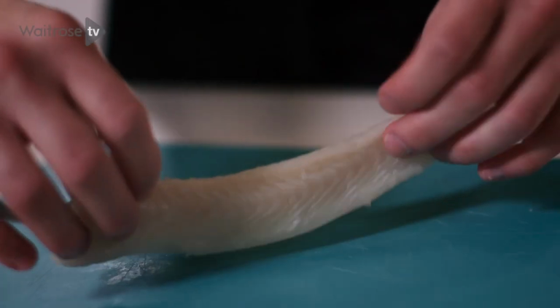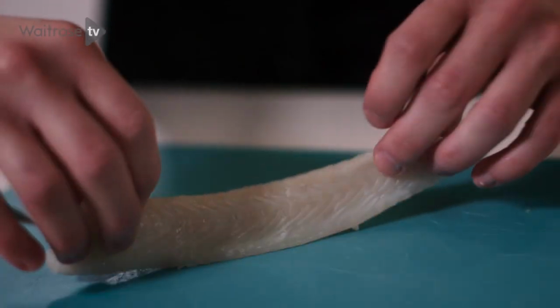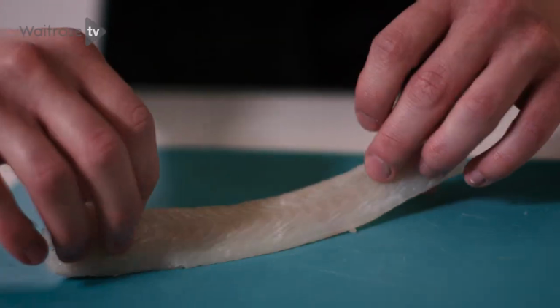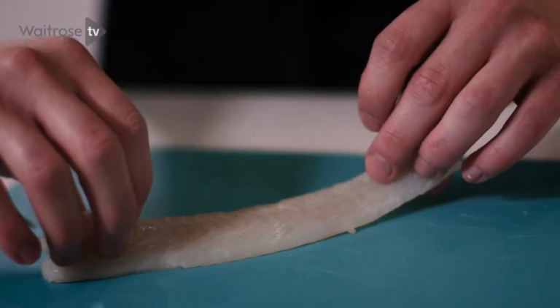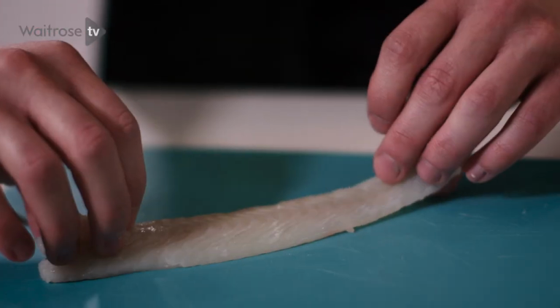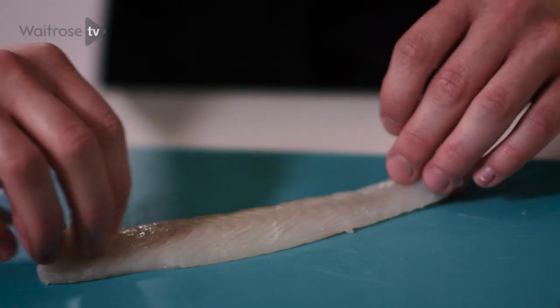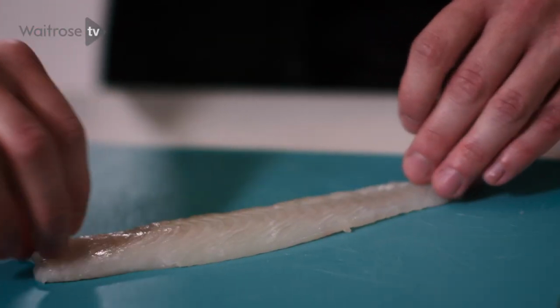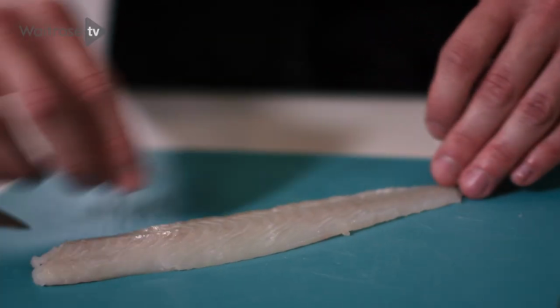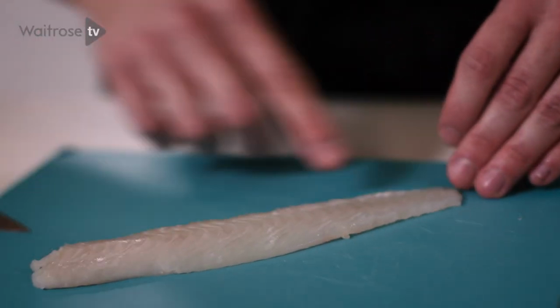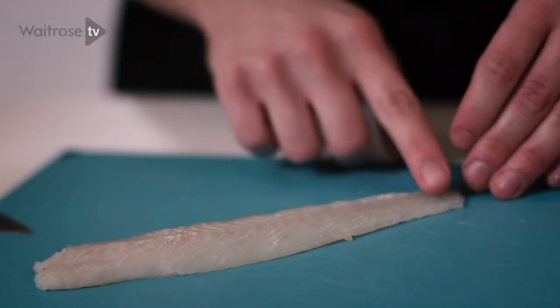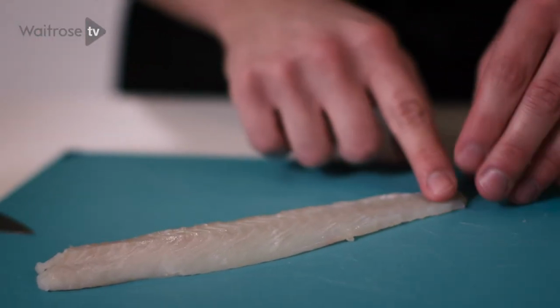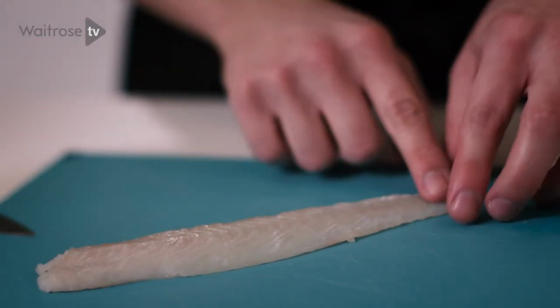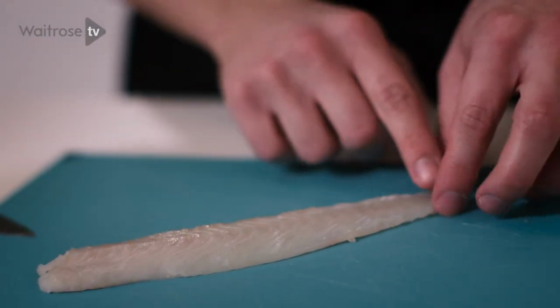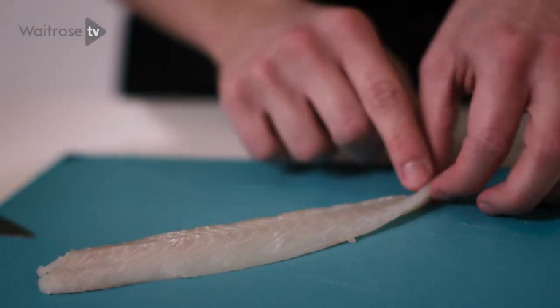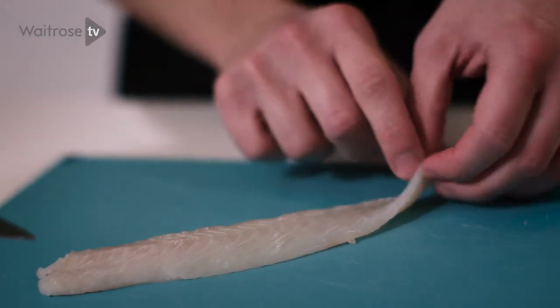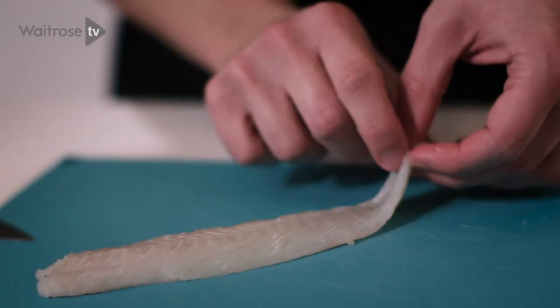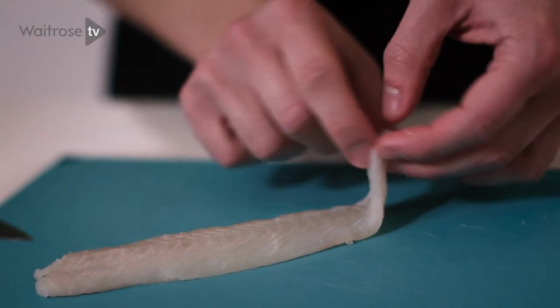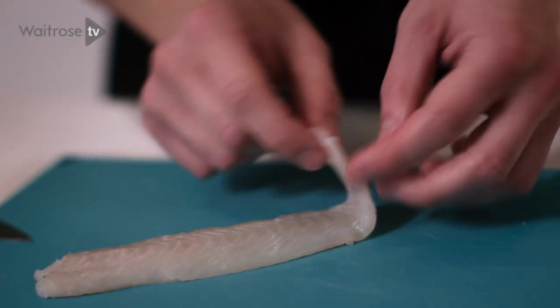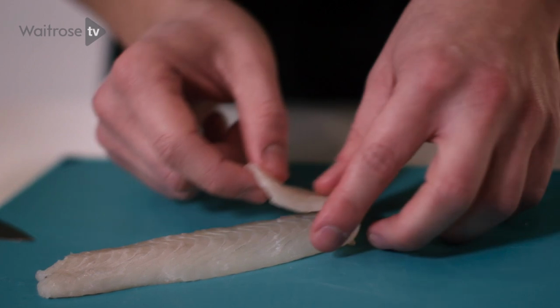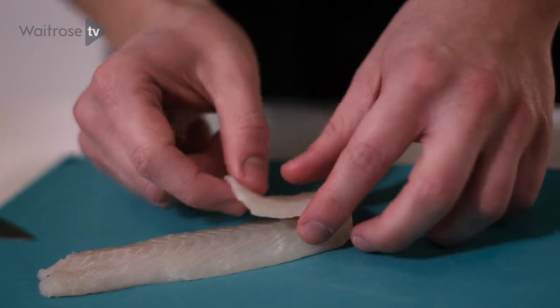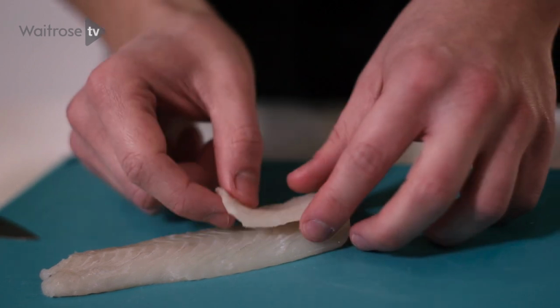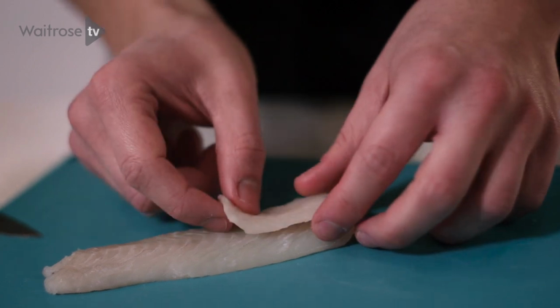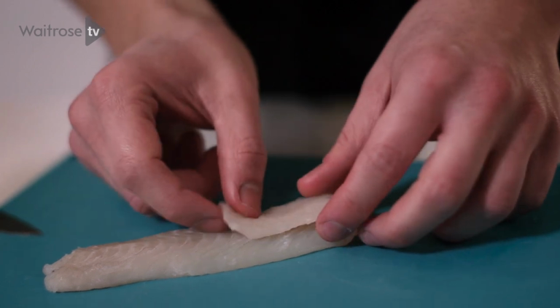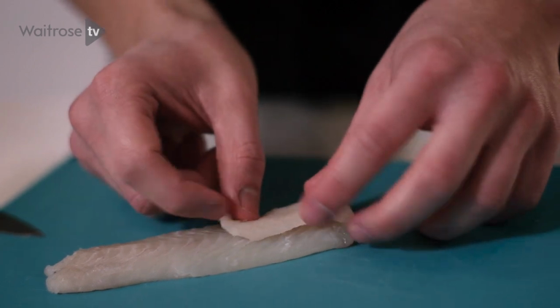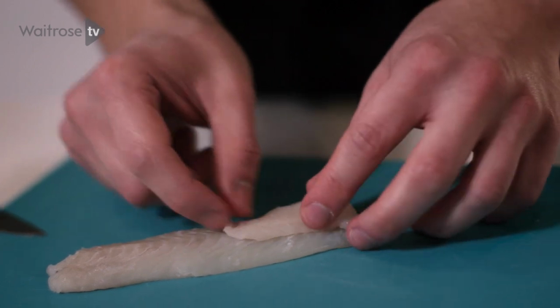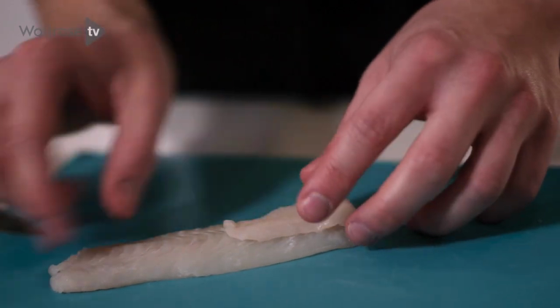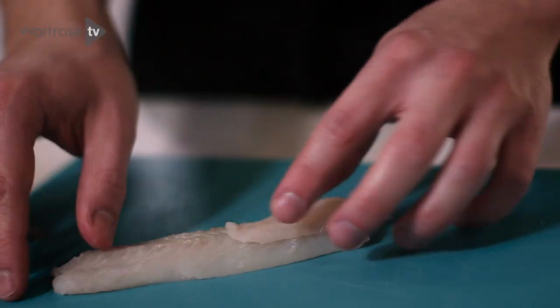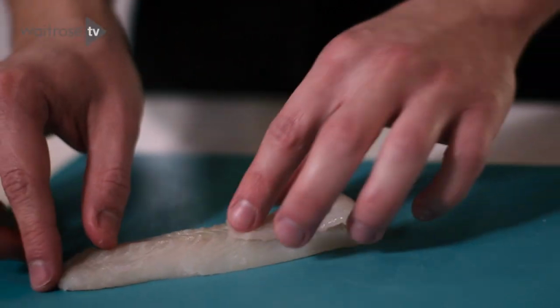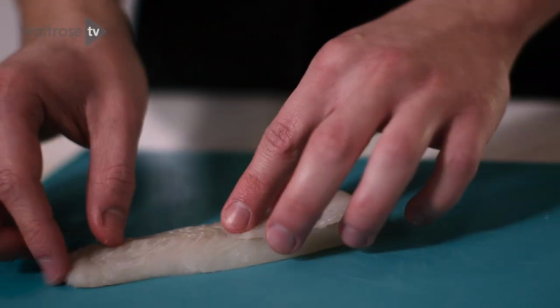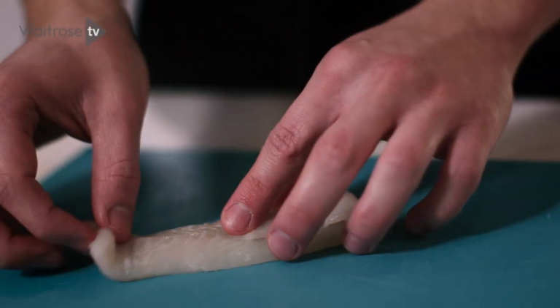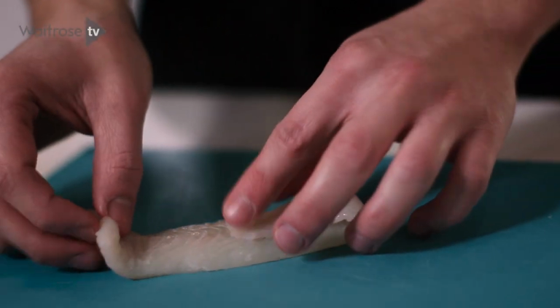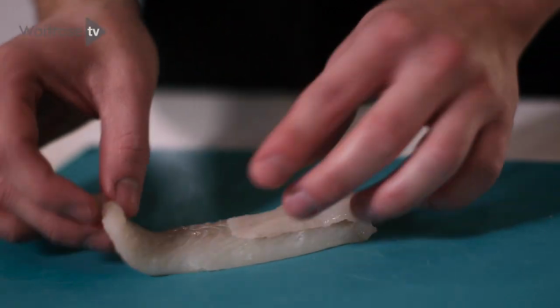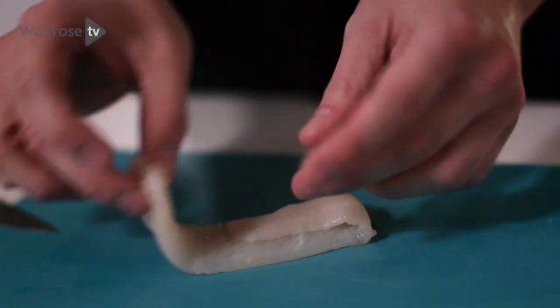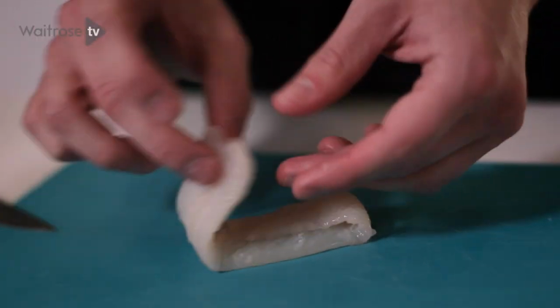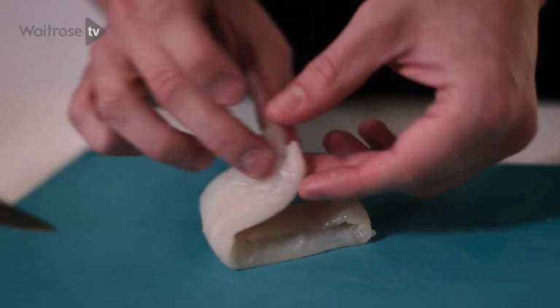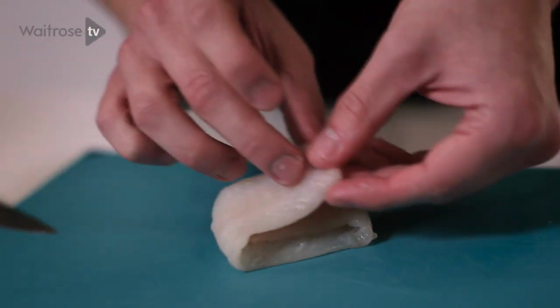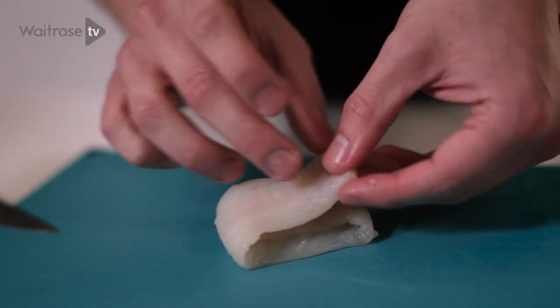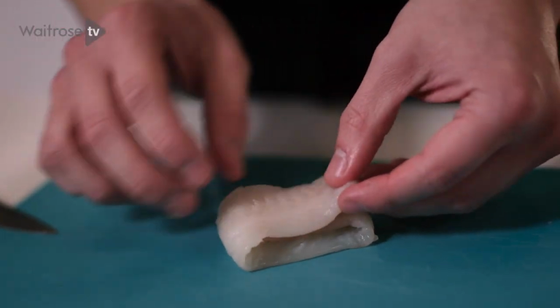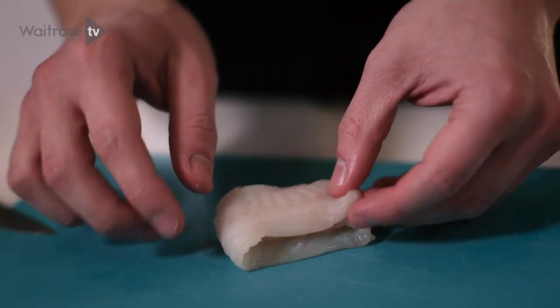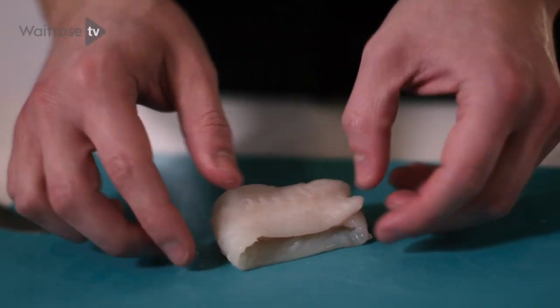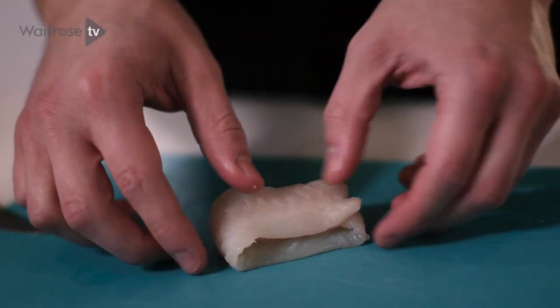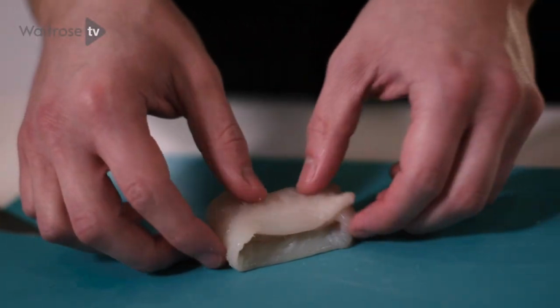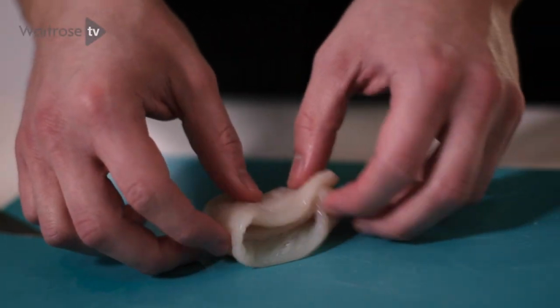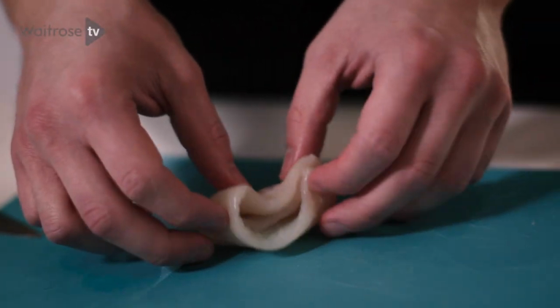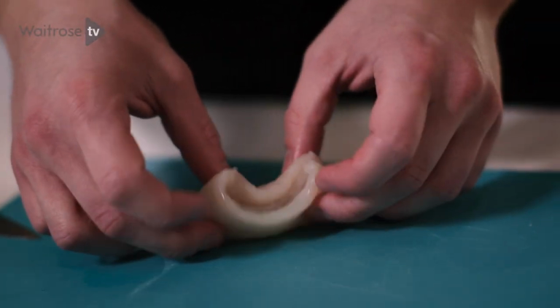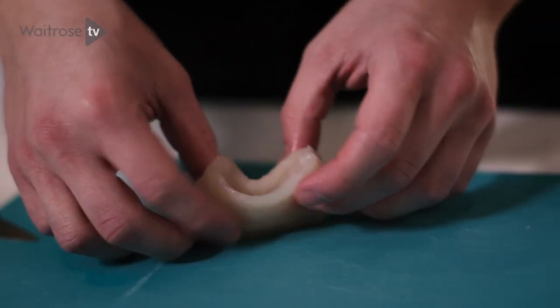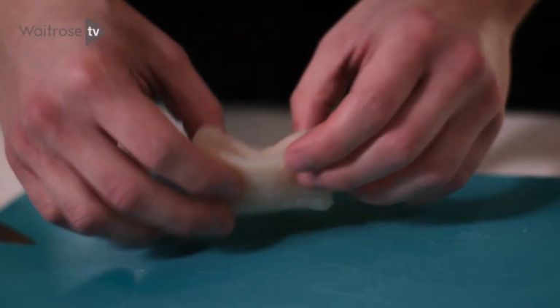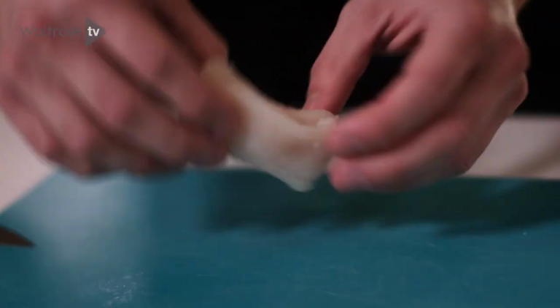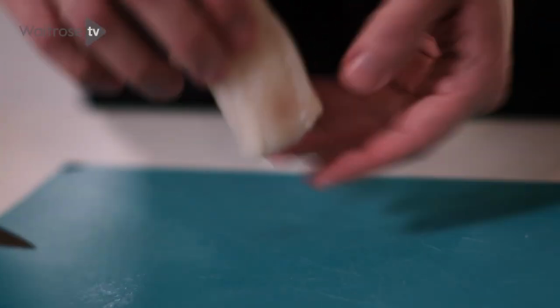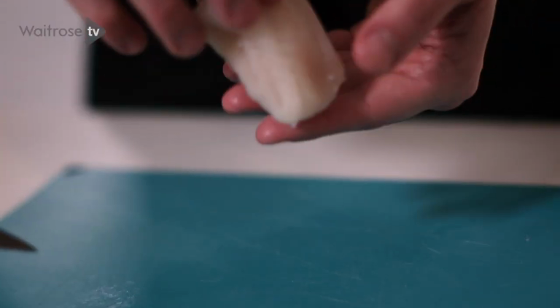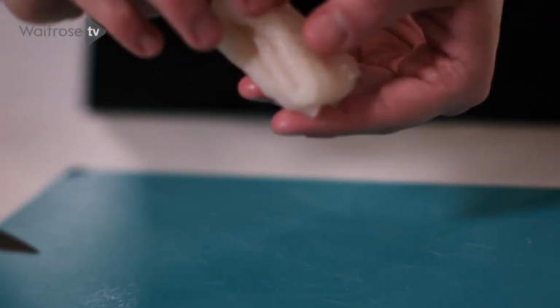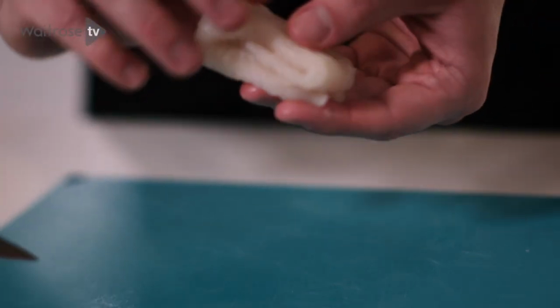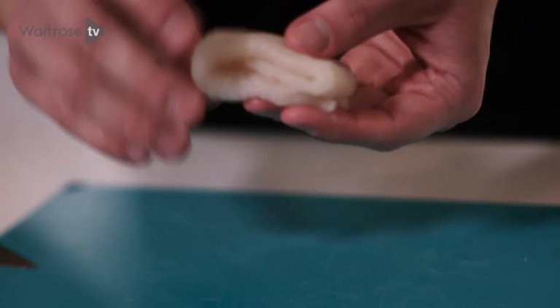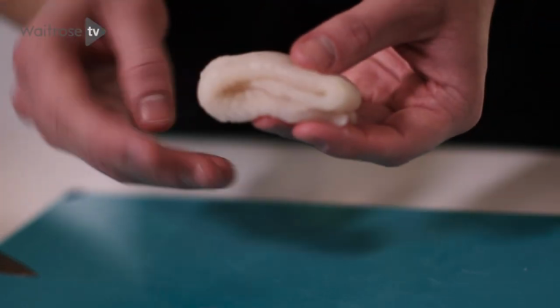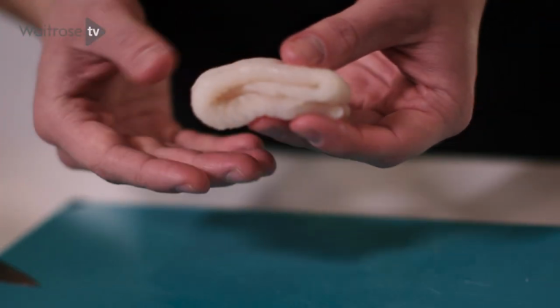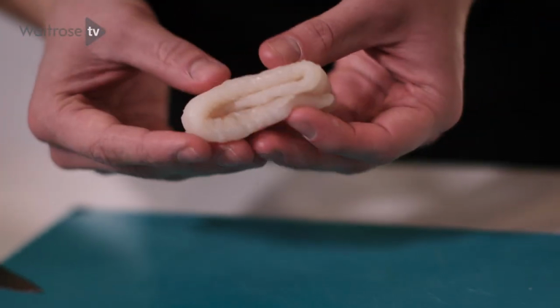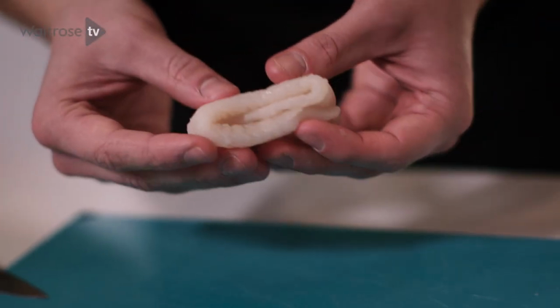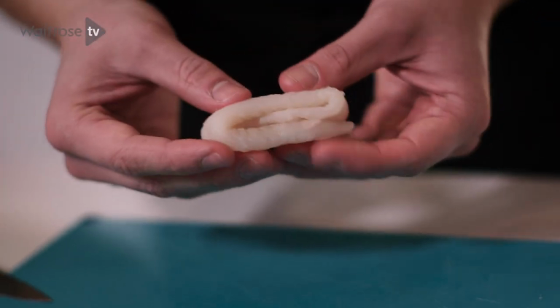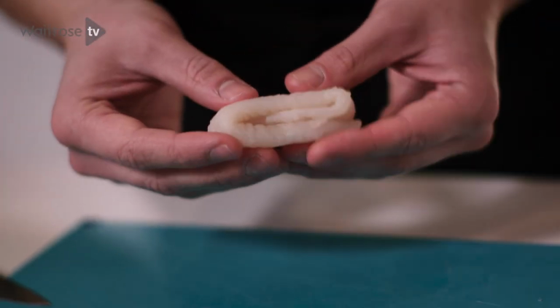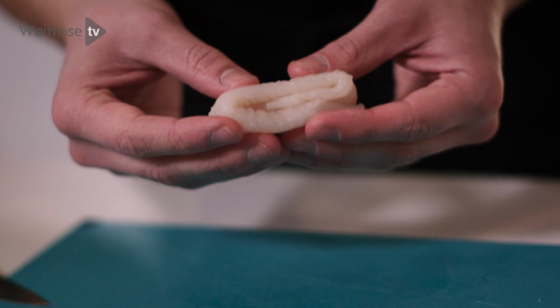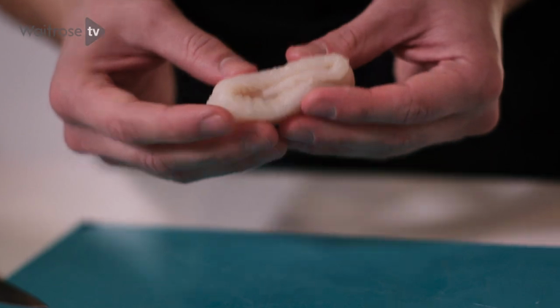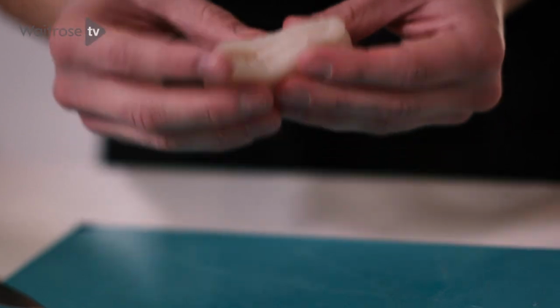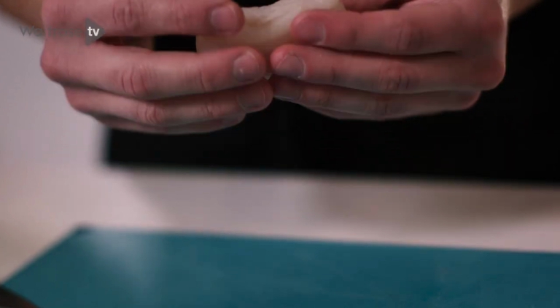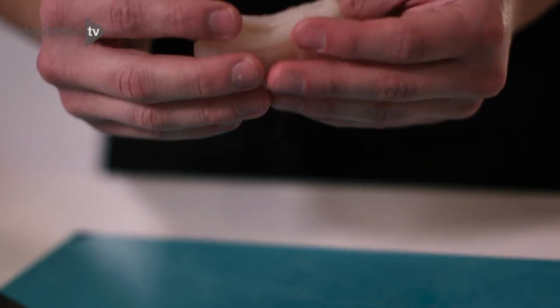Turn the fillet over, fold the tail end into the centre, and then repeat with the top end, and there we have a nice parcel that's ready to cook.